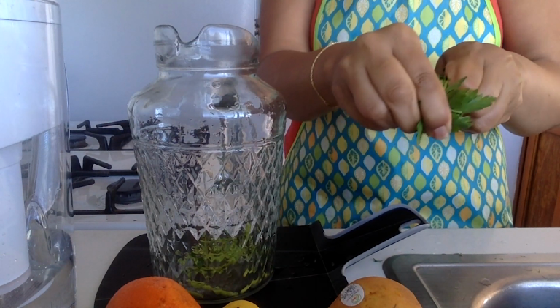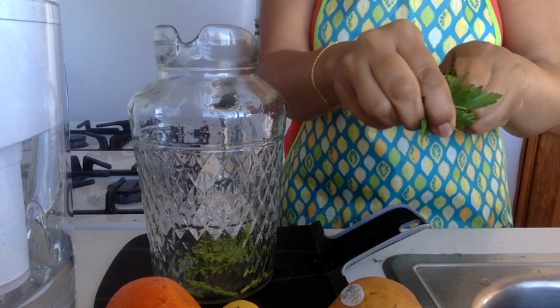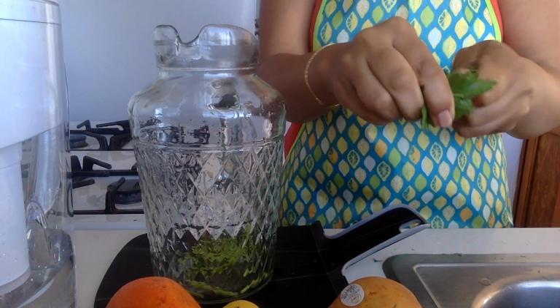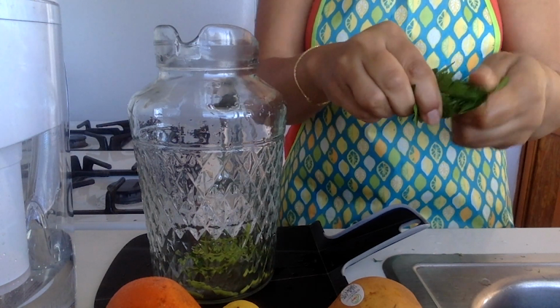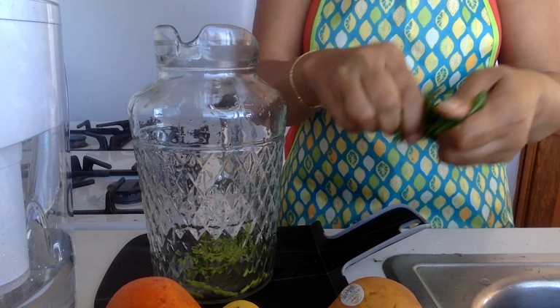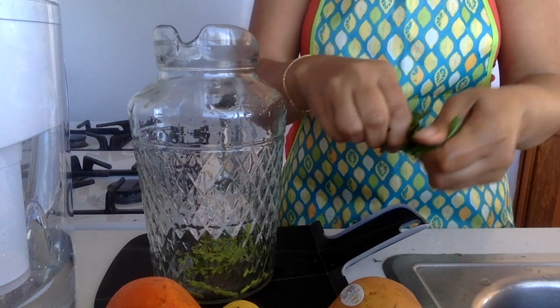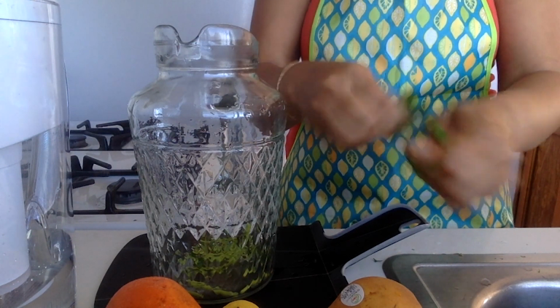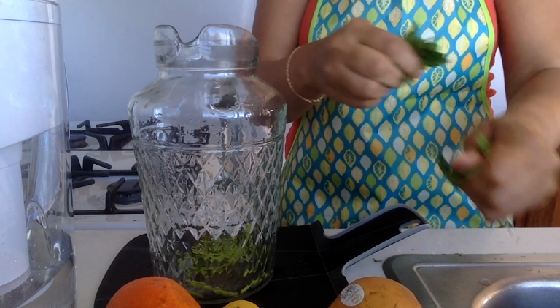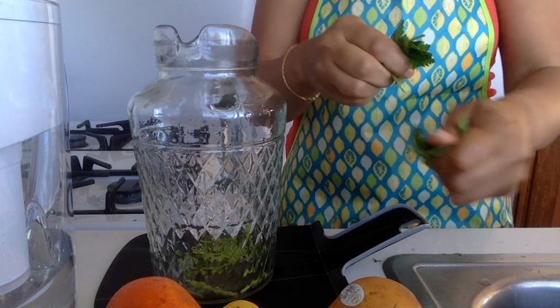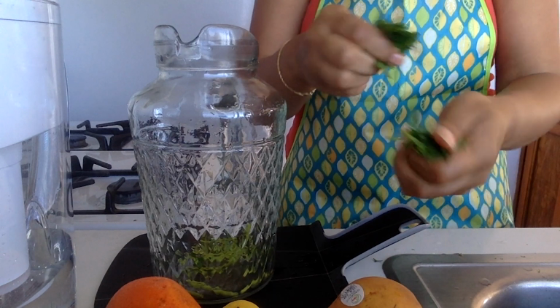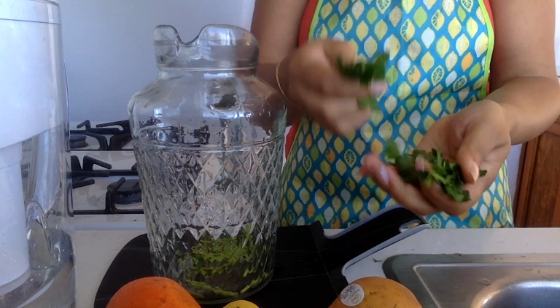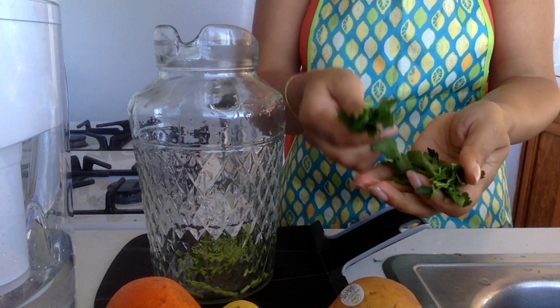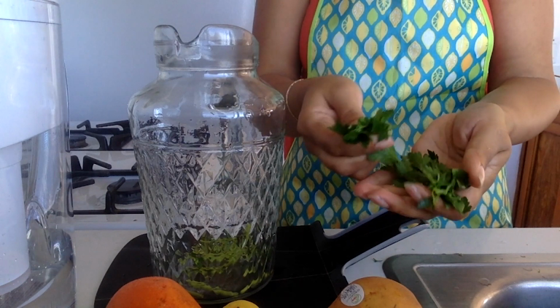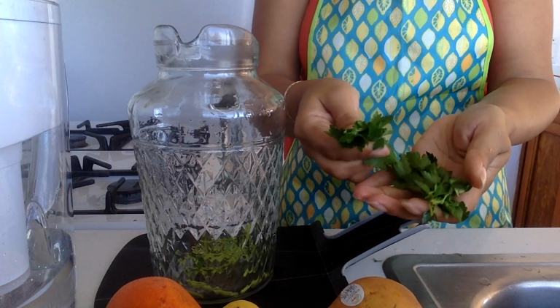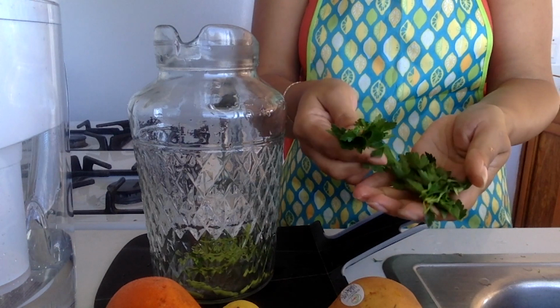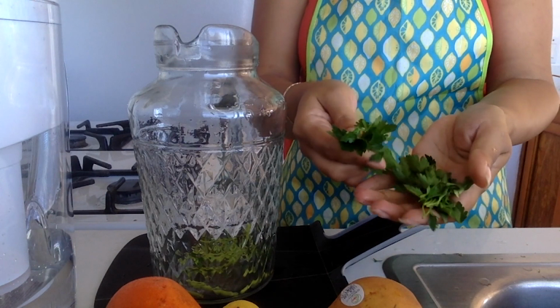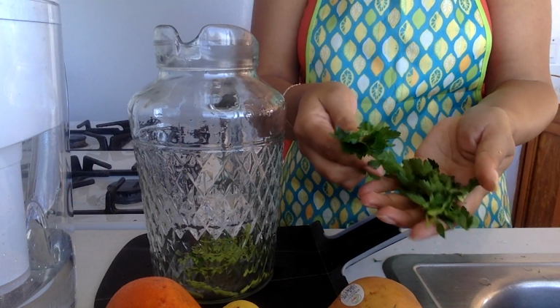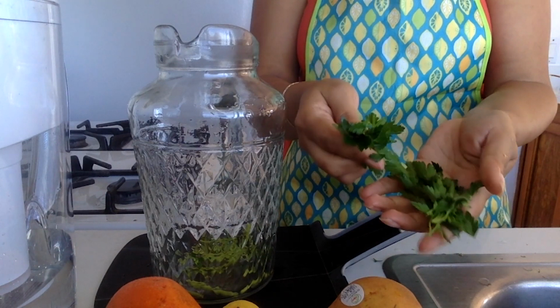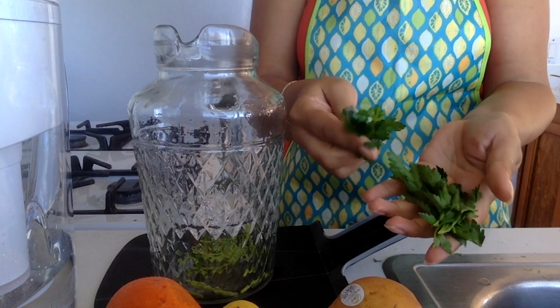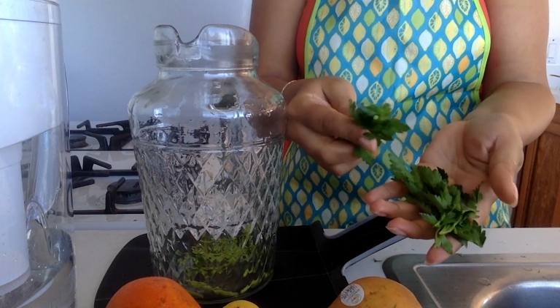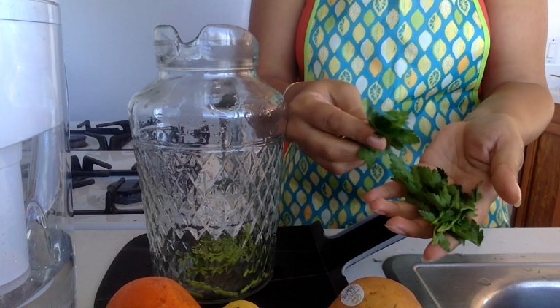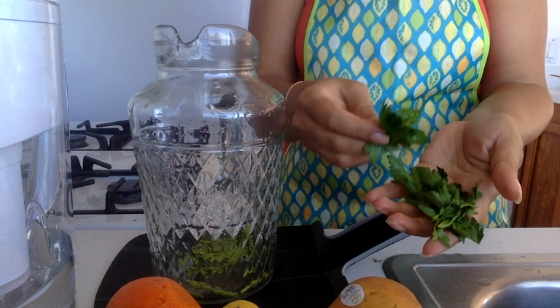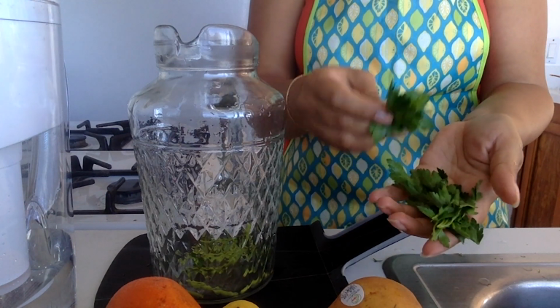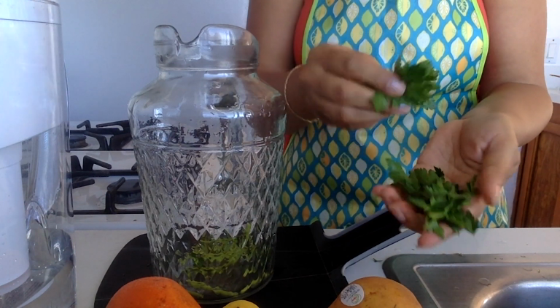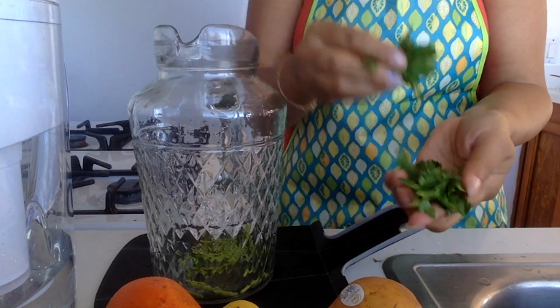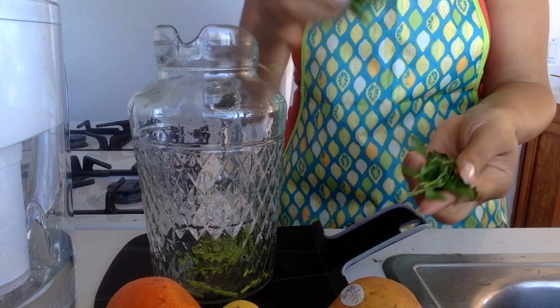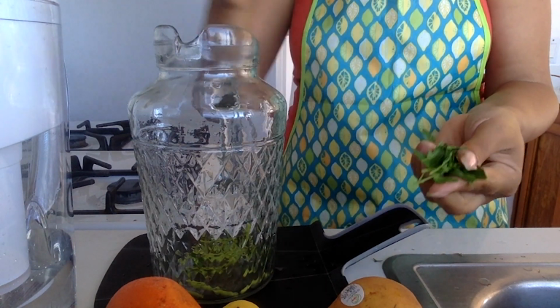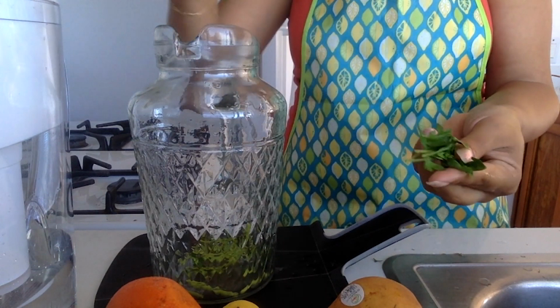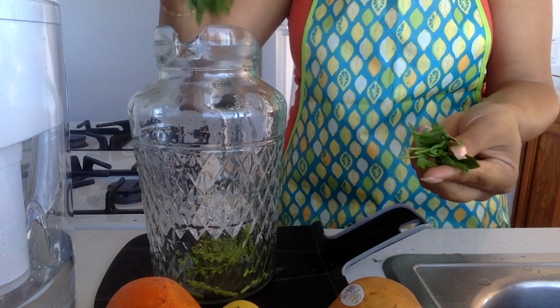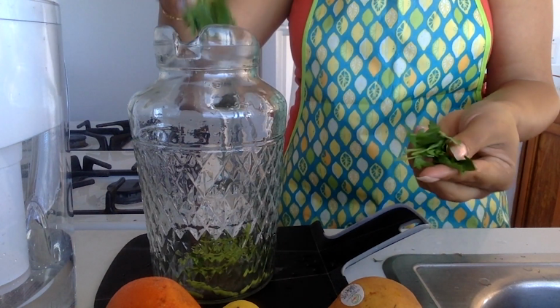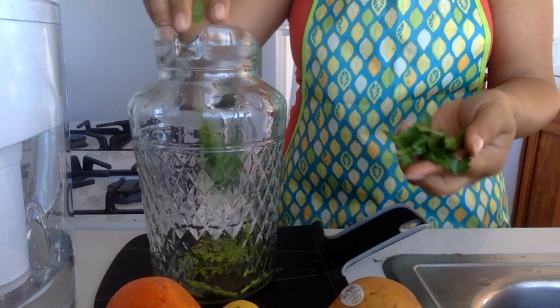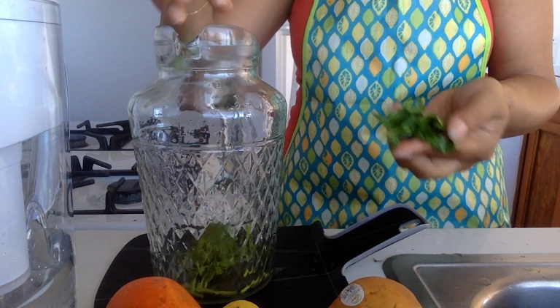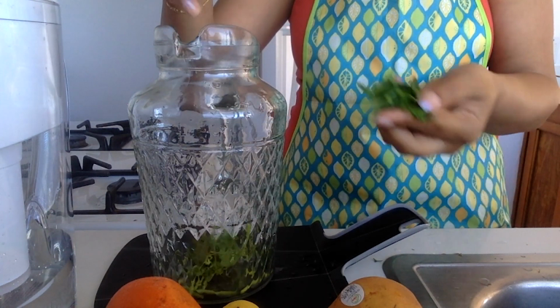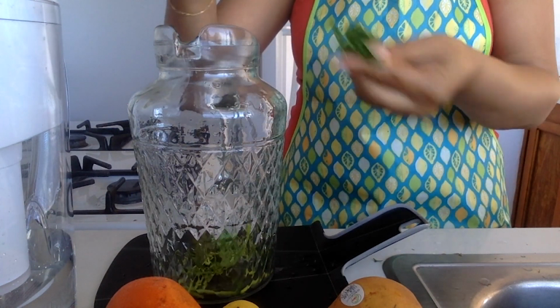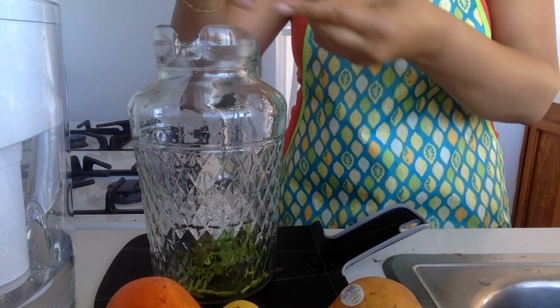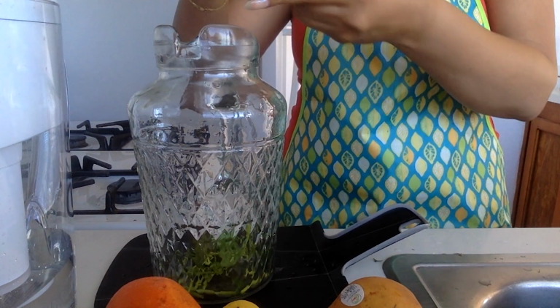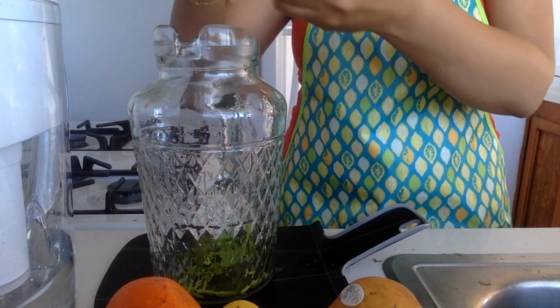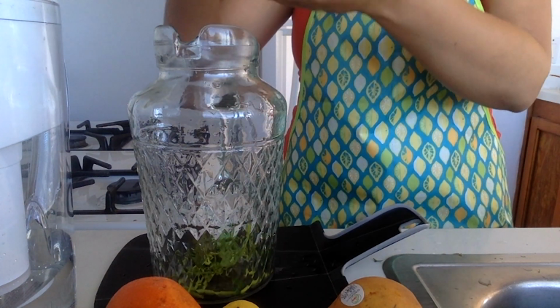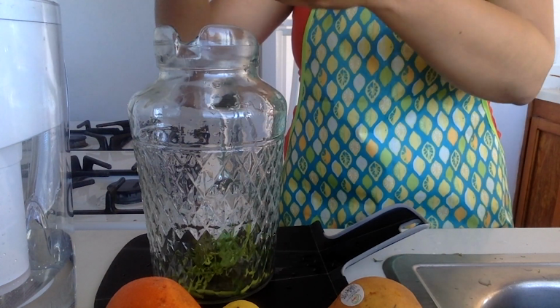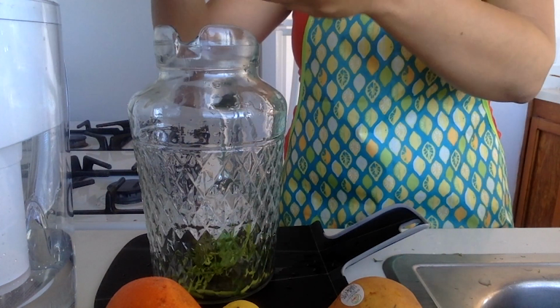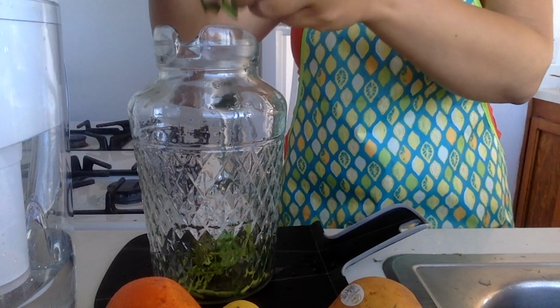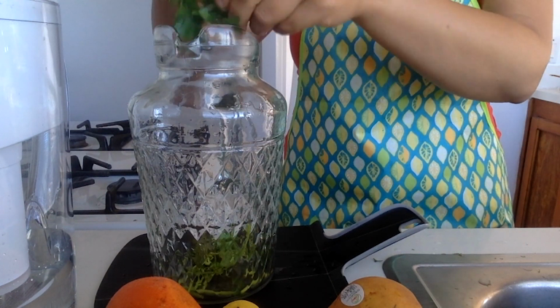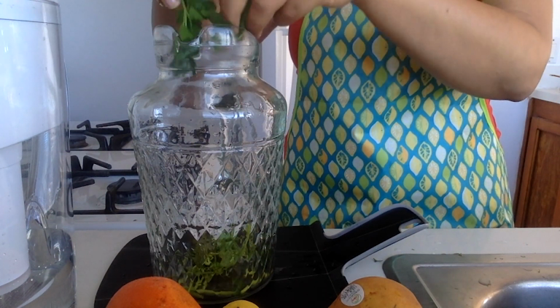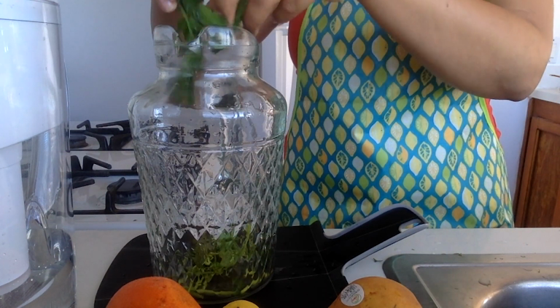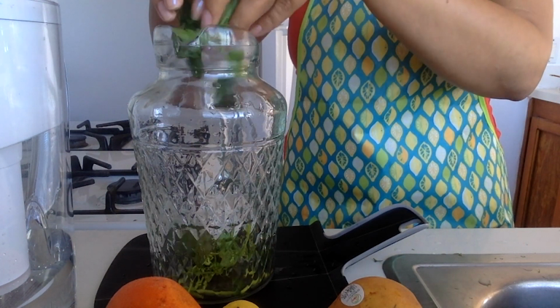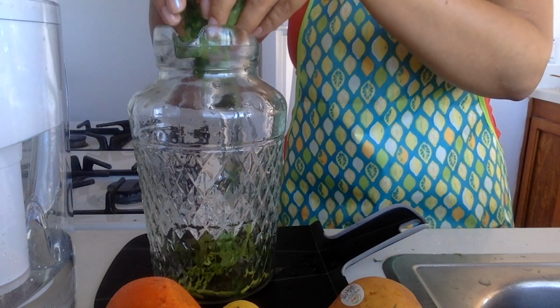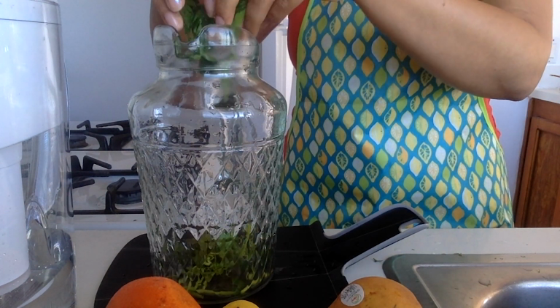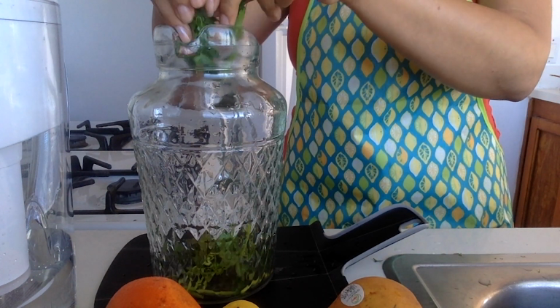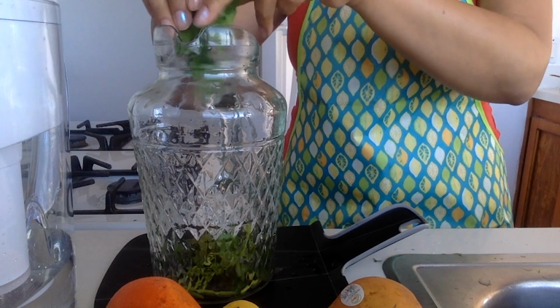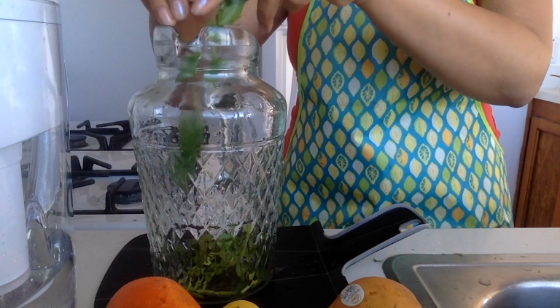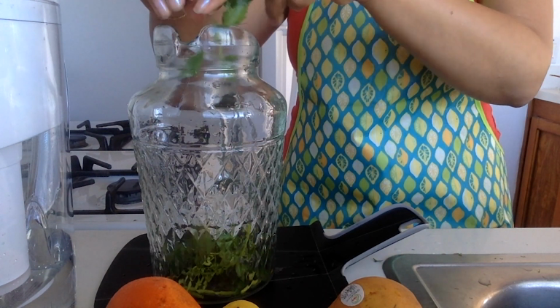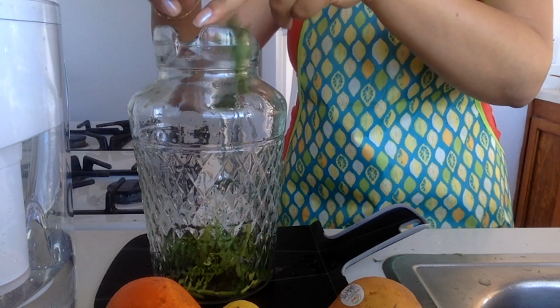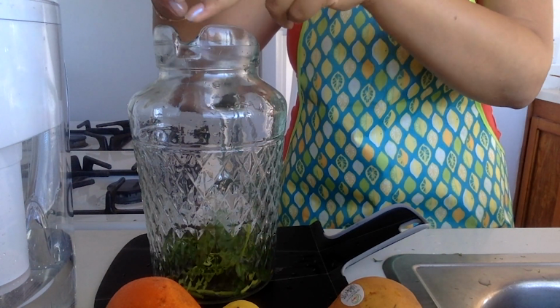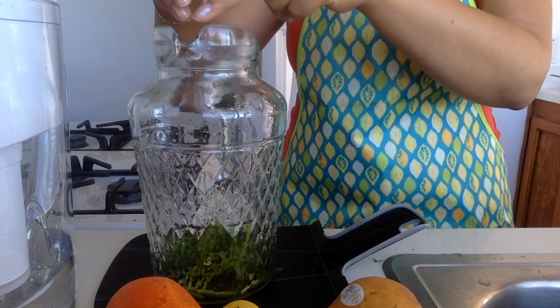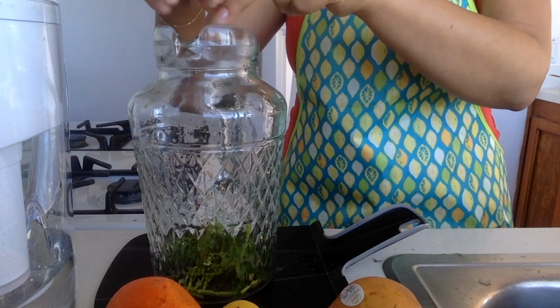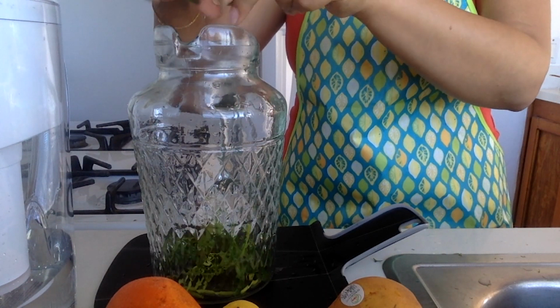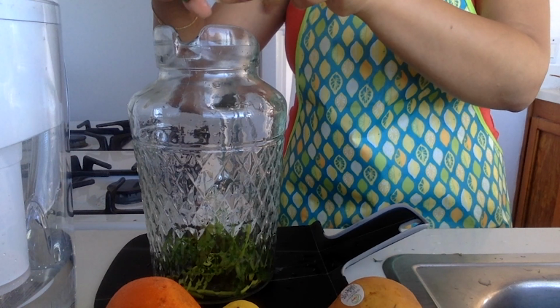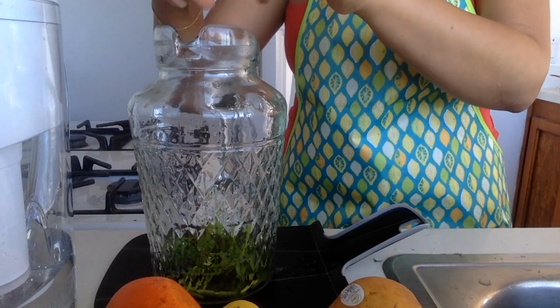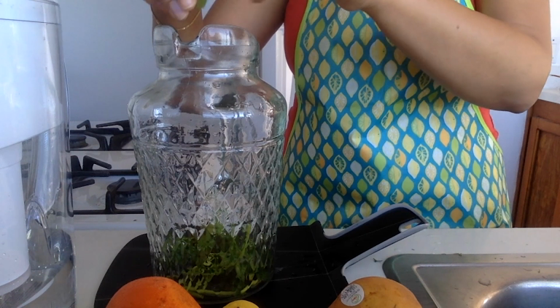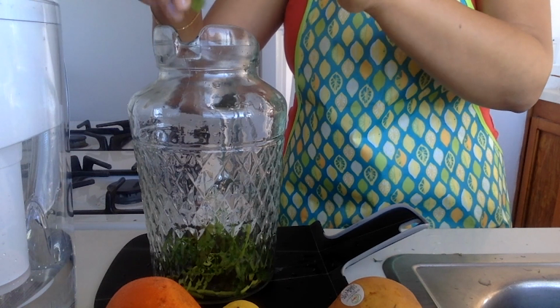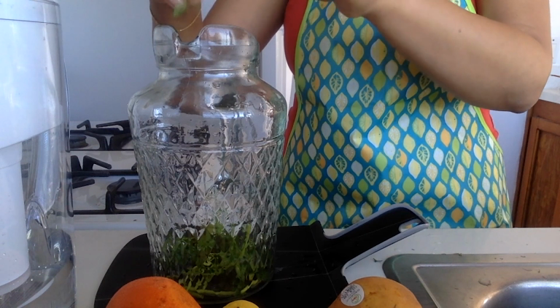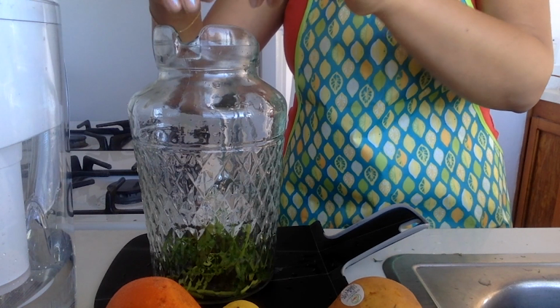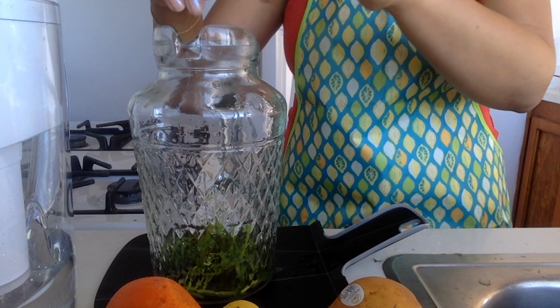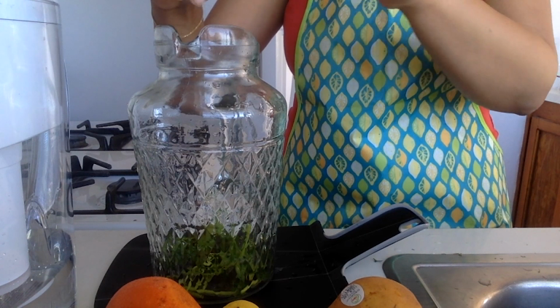If you don't like parsley, you can use a different herb — maybe basil, maybe coriander. Make sure you've washed your herb before, like I have.